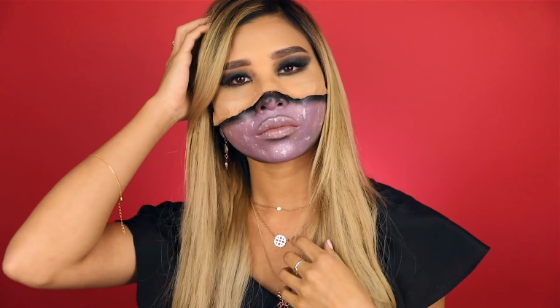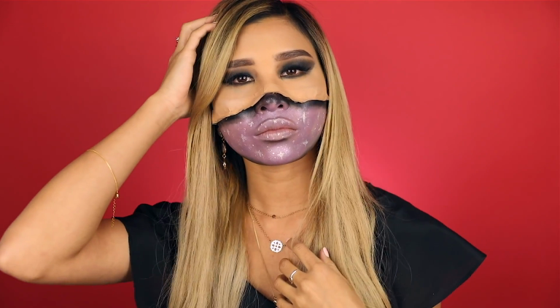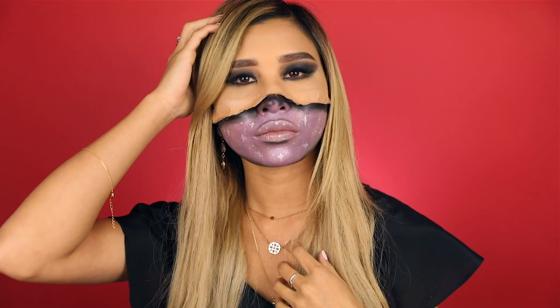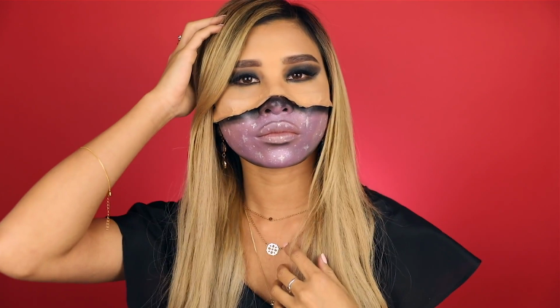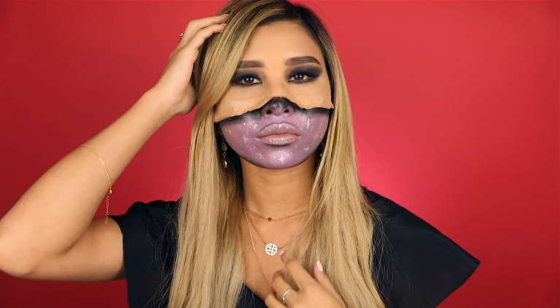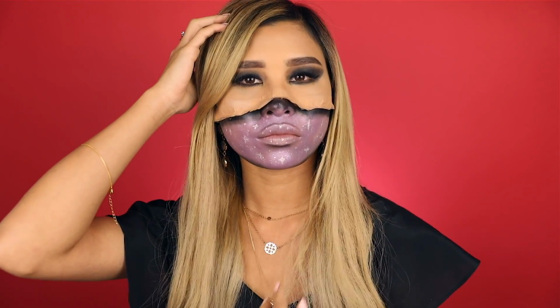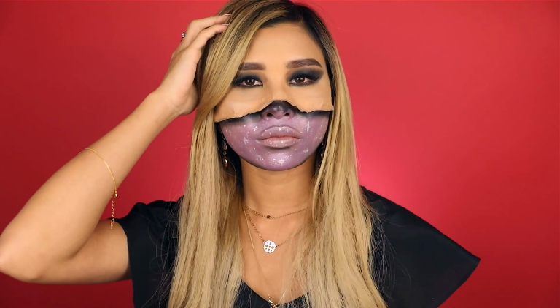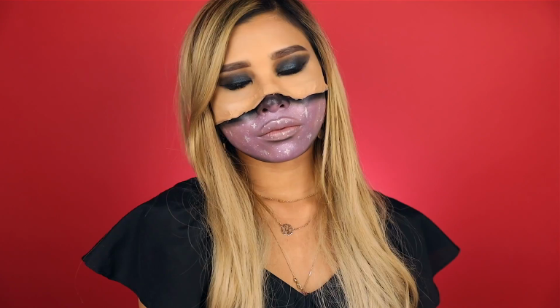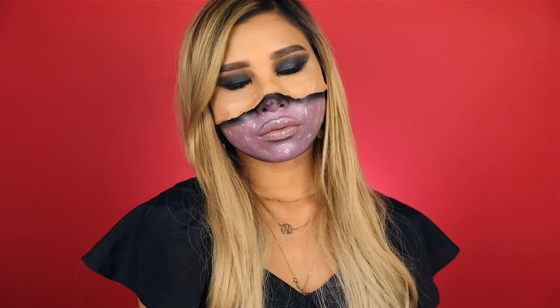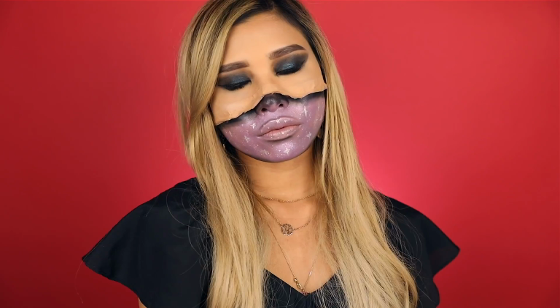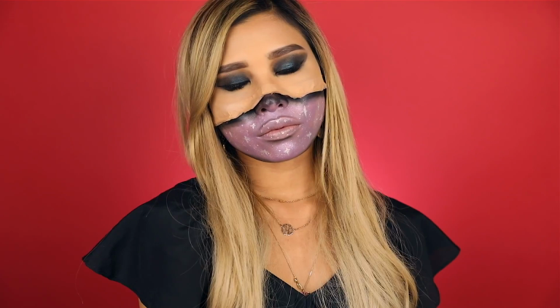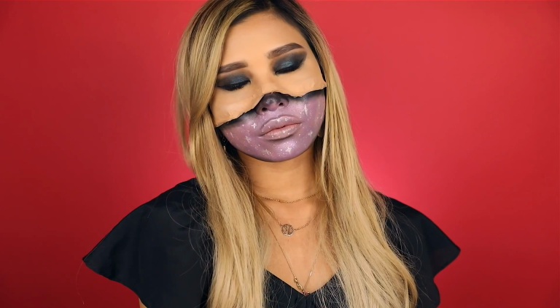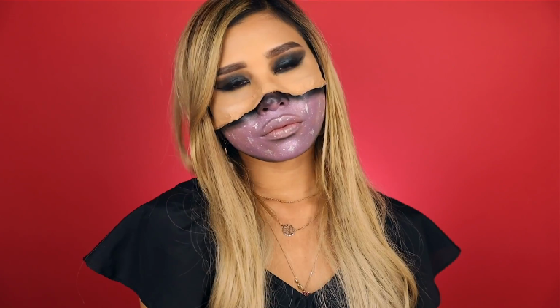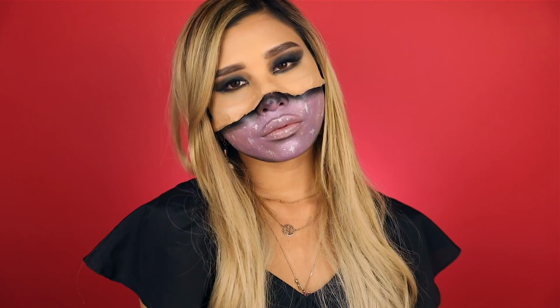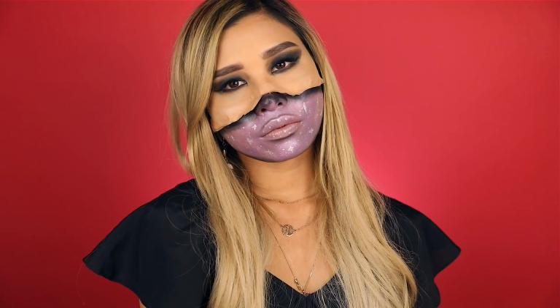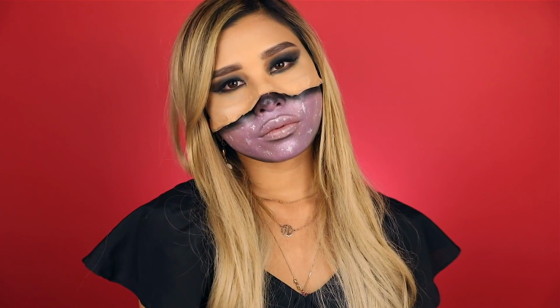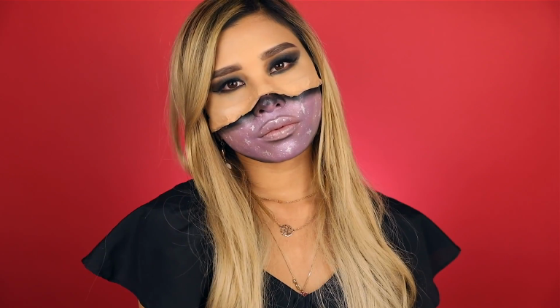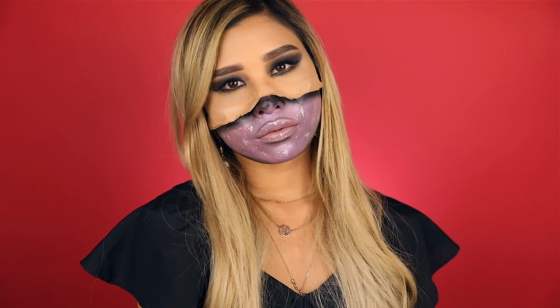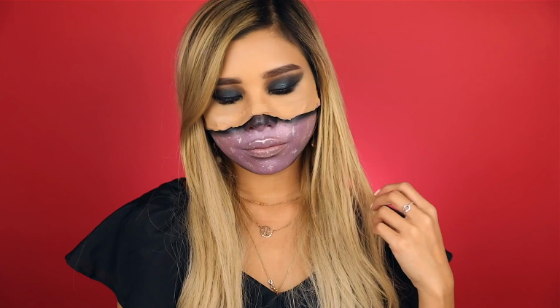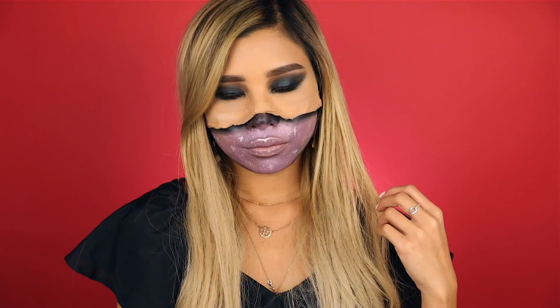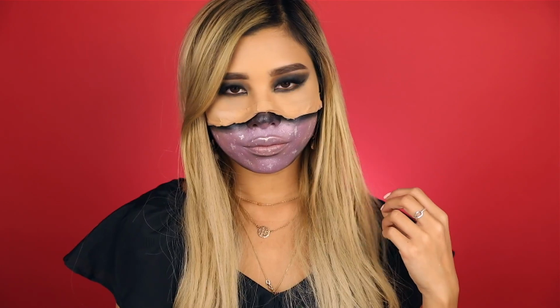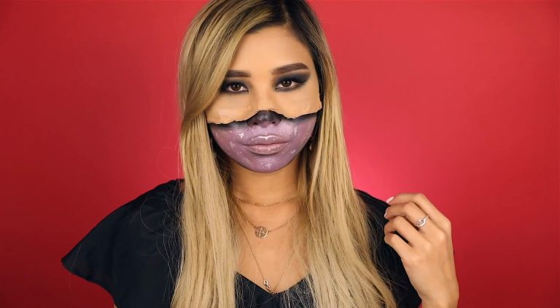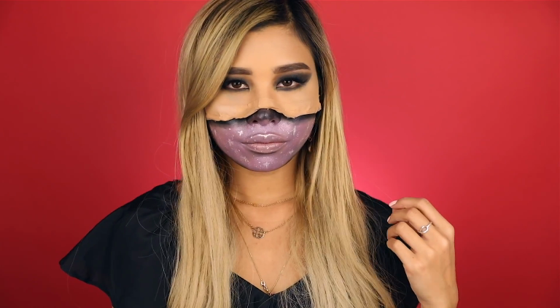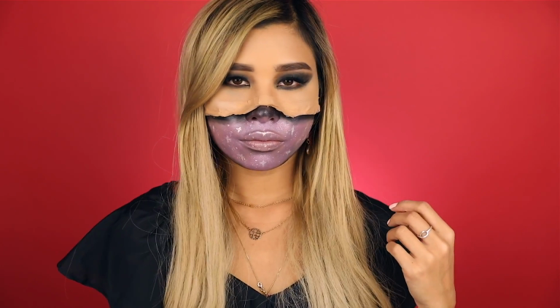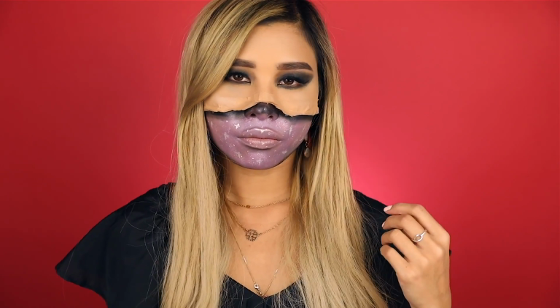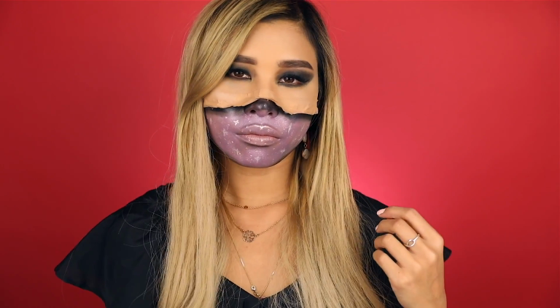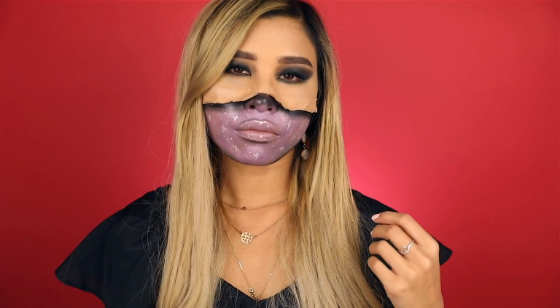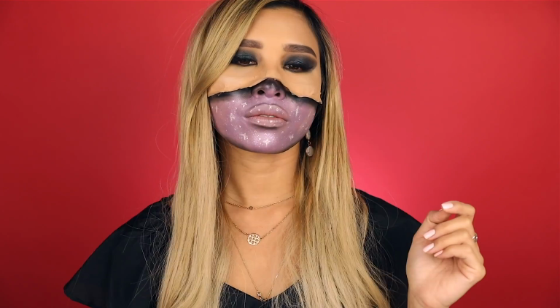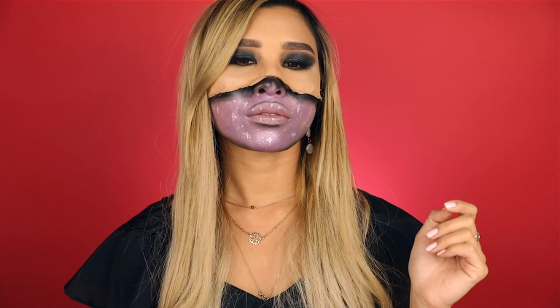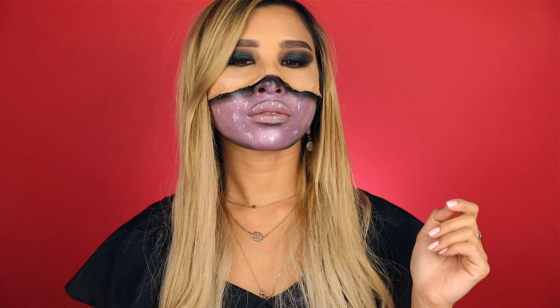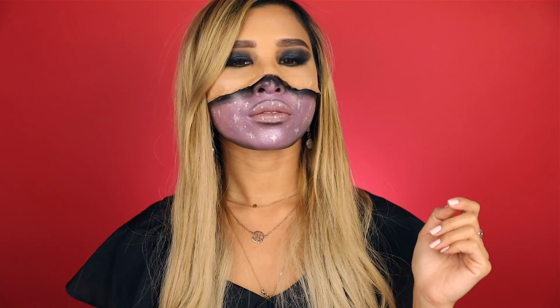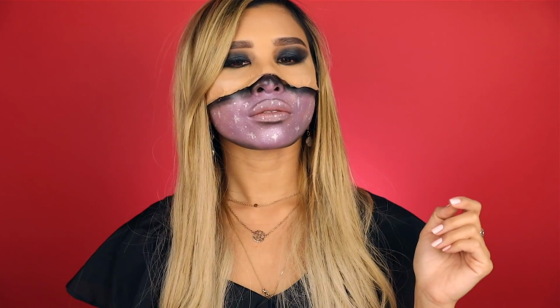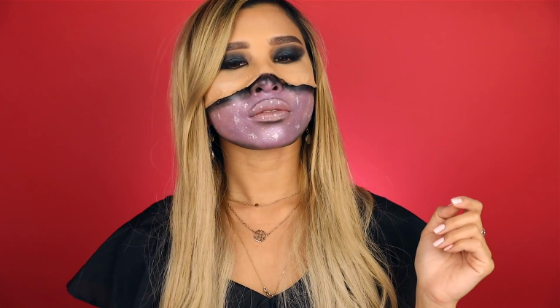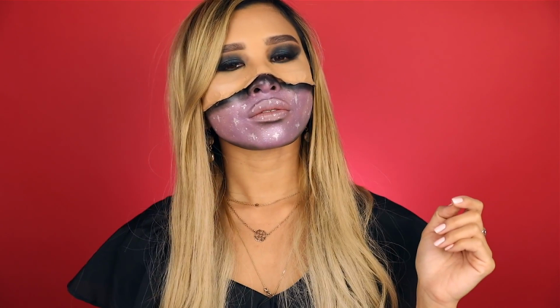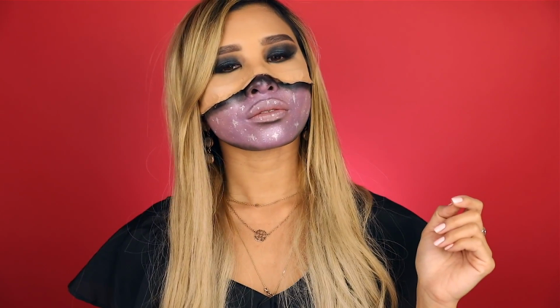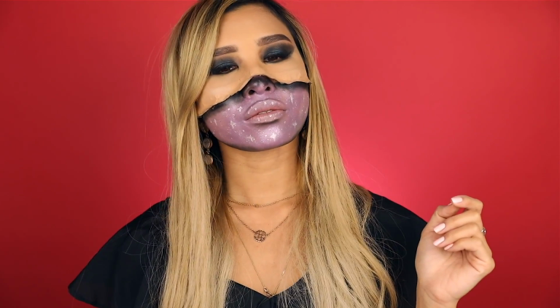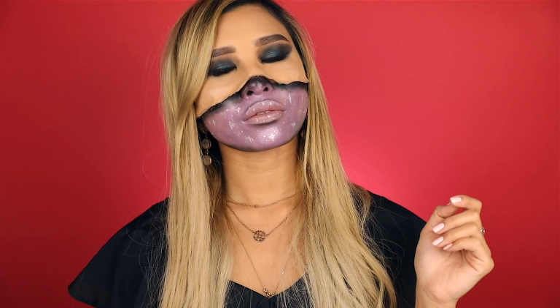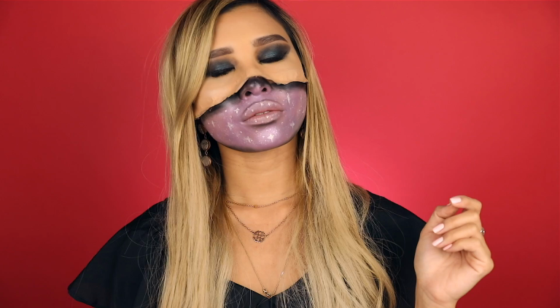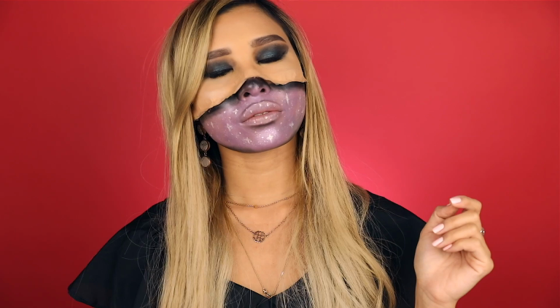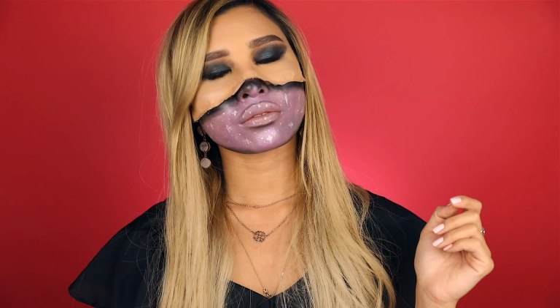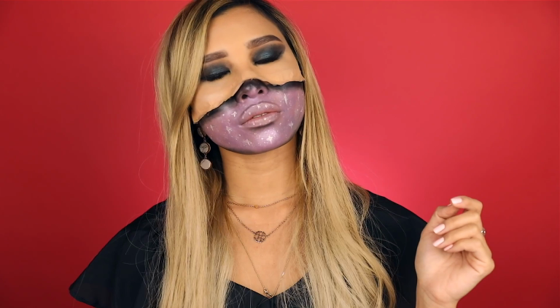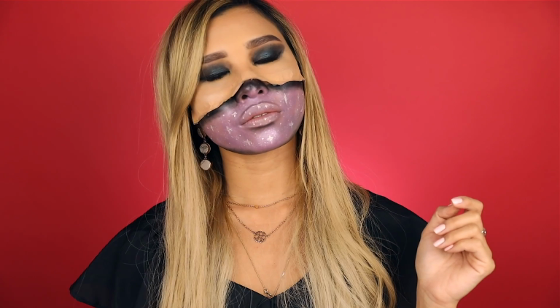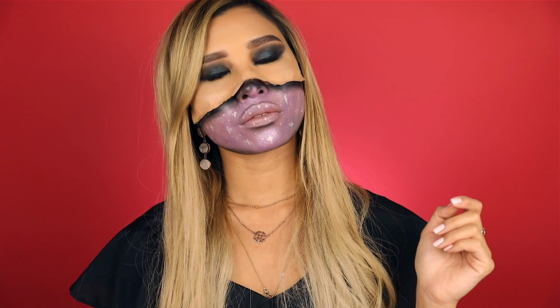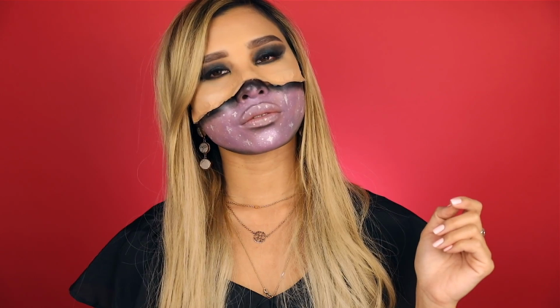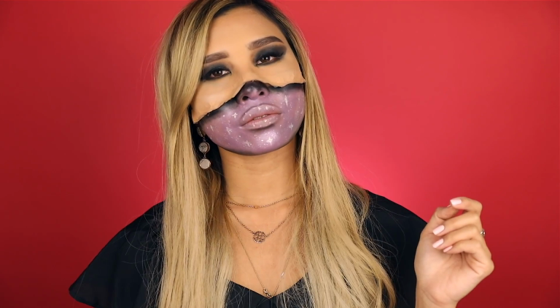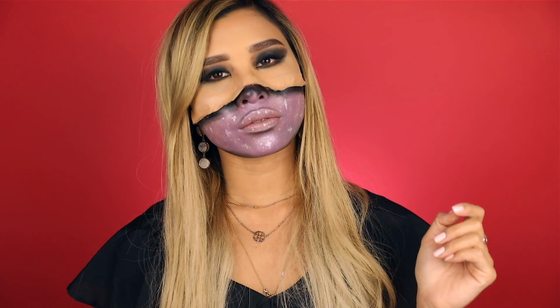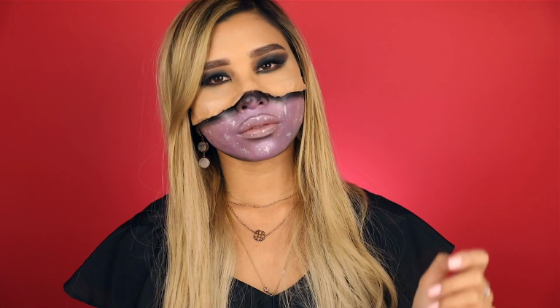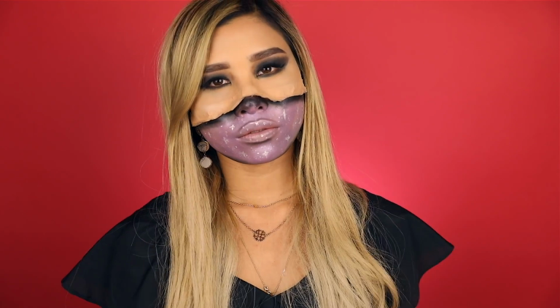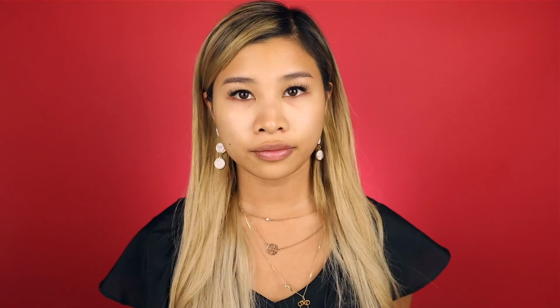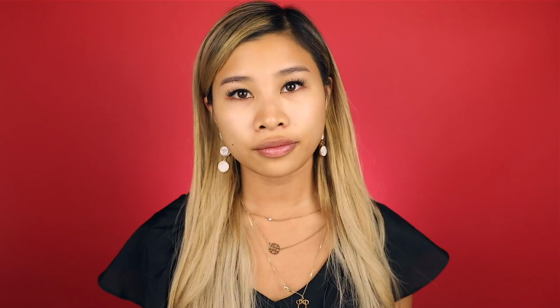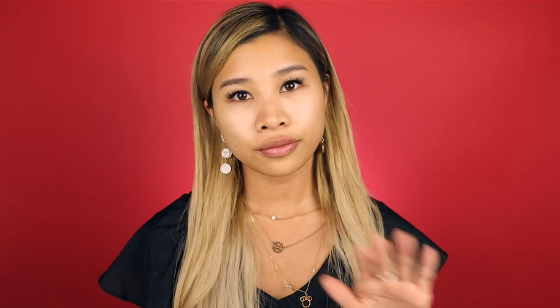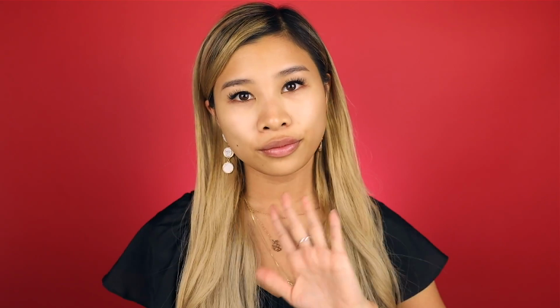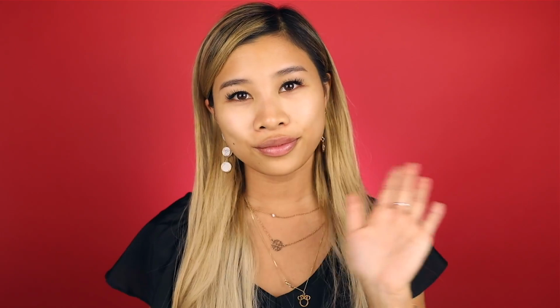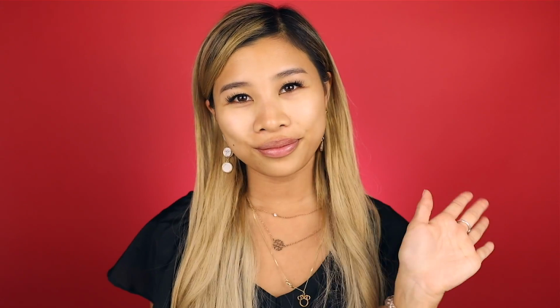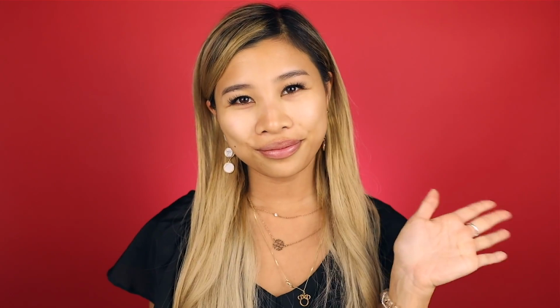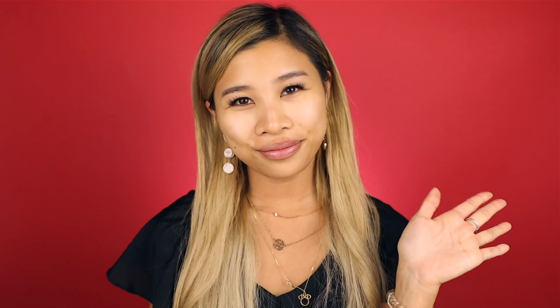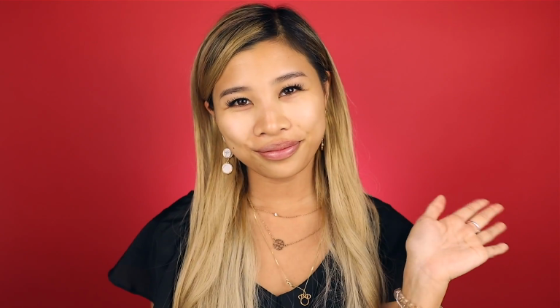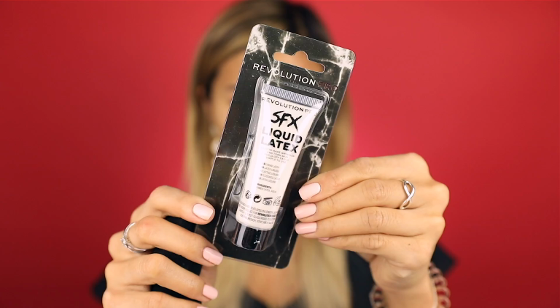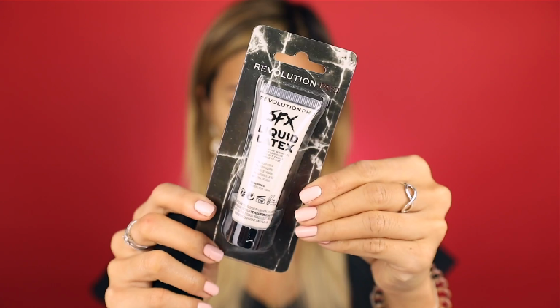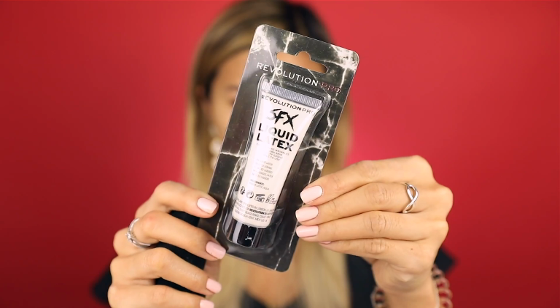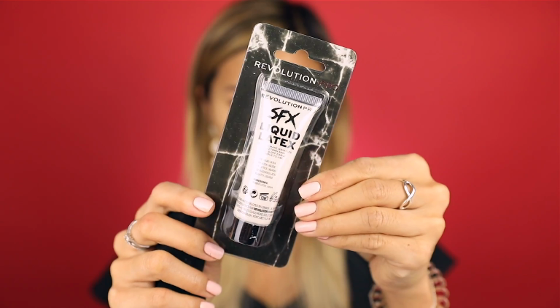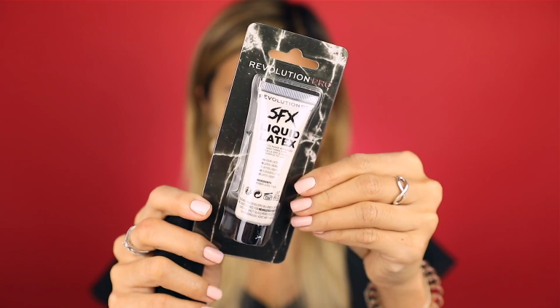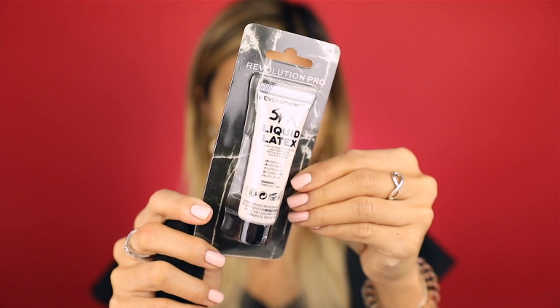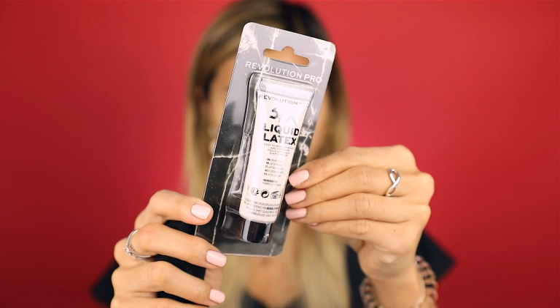Hi guys, it's Kisu. I'm a YouTuber from Germany and today I'm going to show you how to achieve this Halloween makeup look.